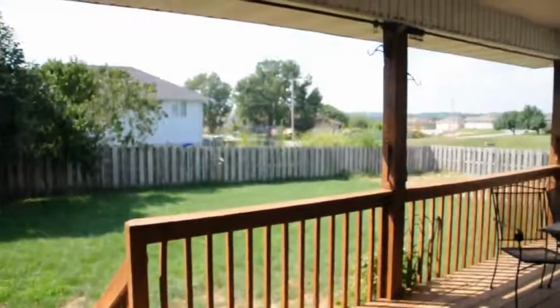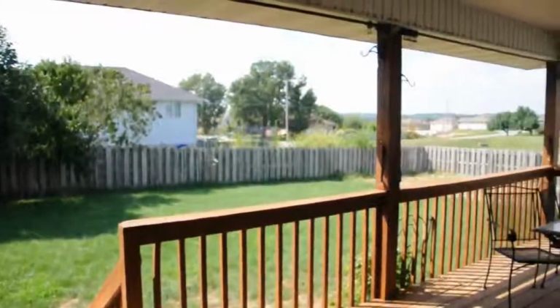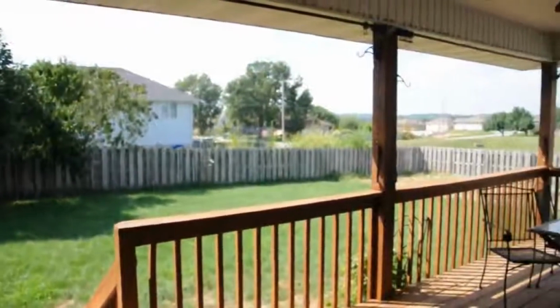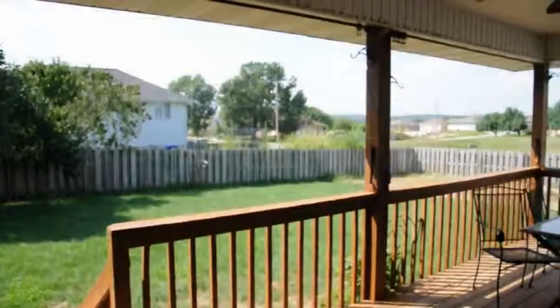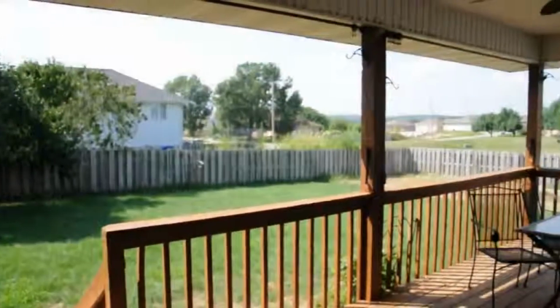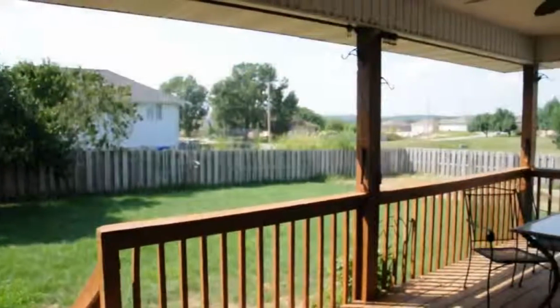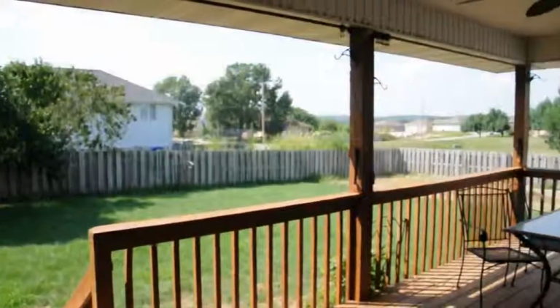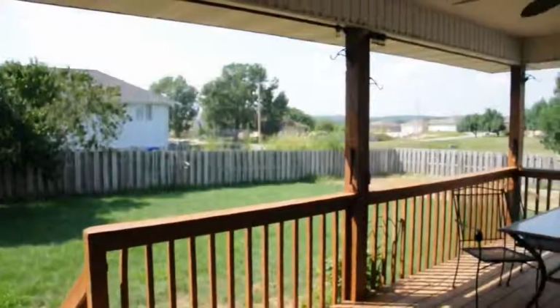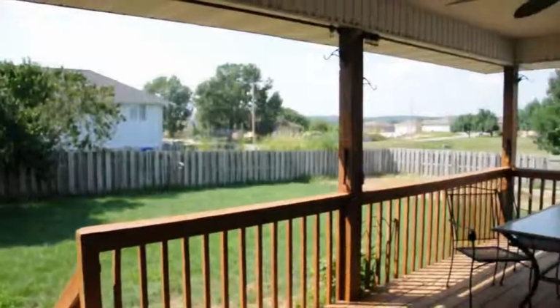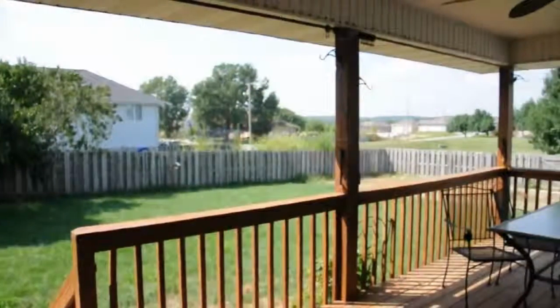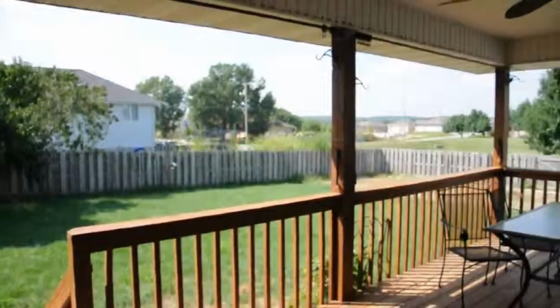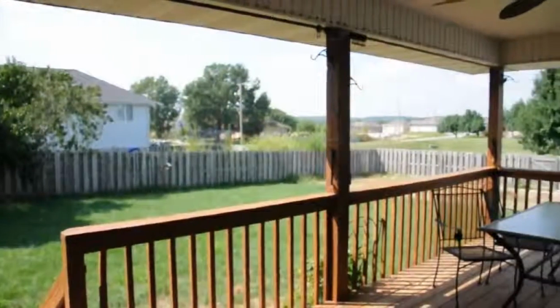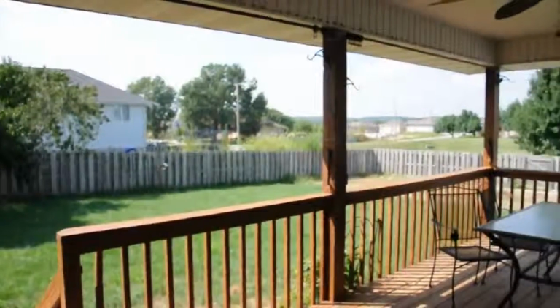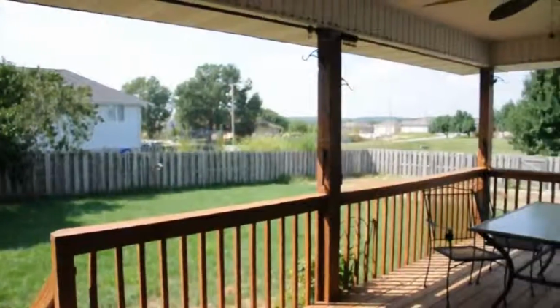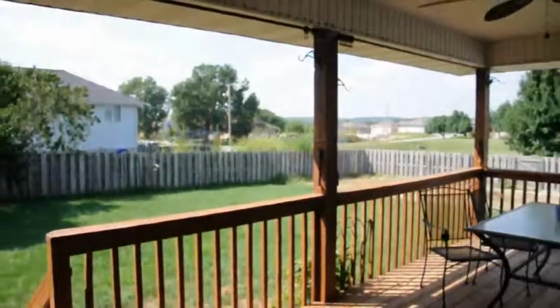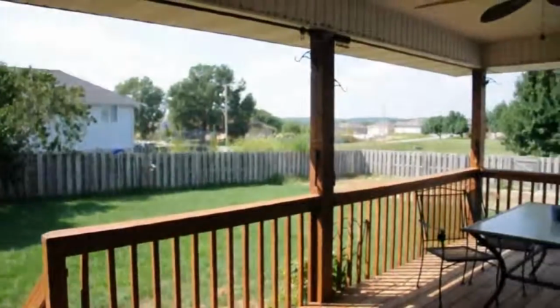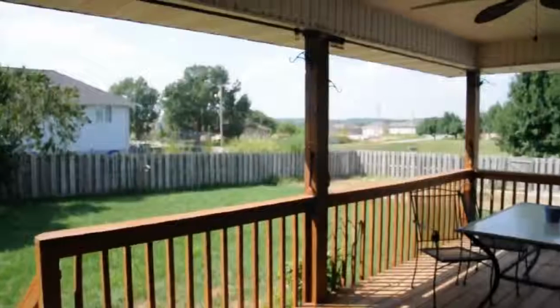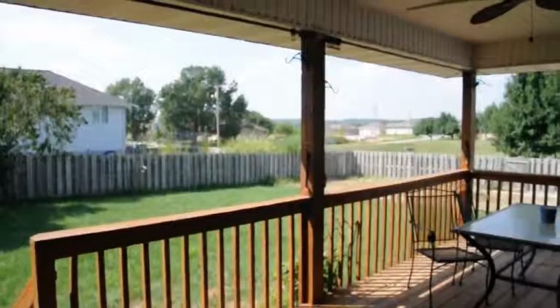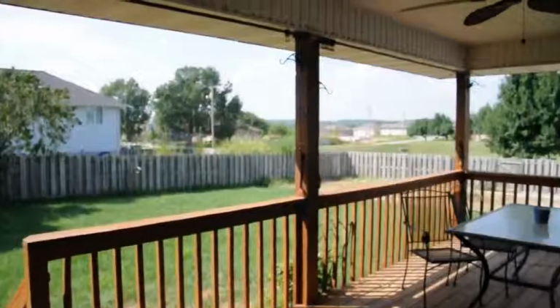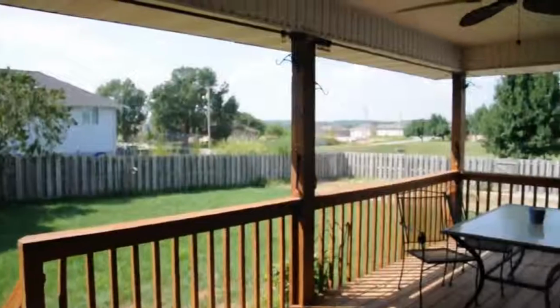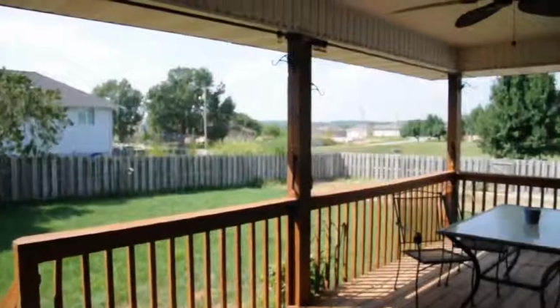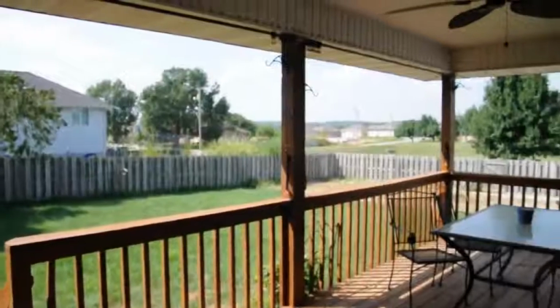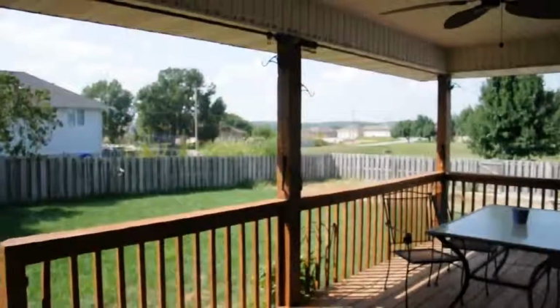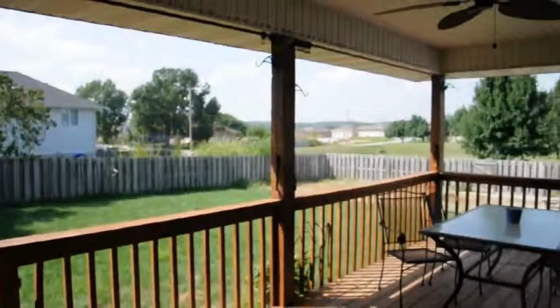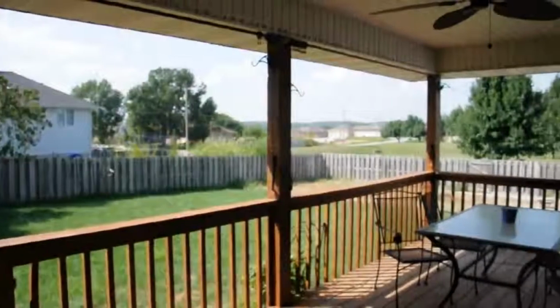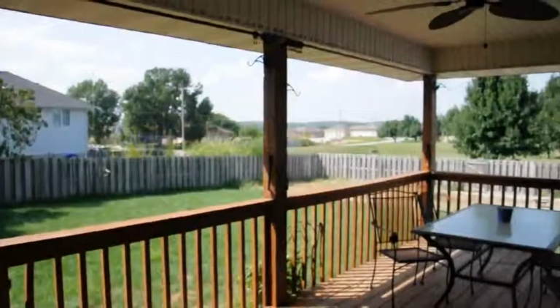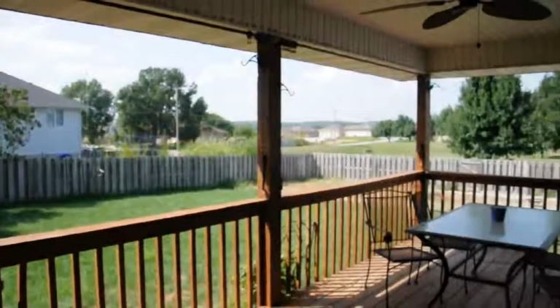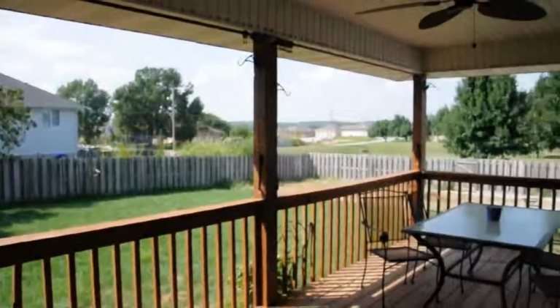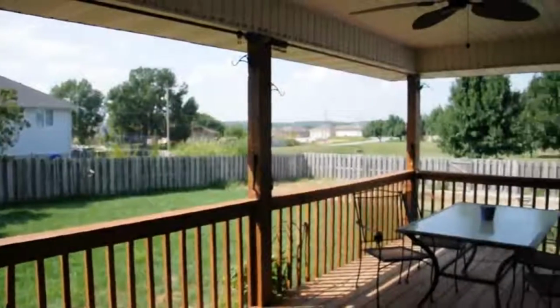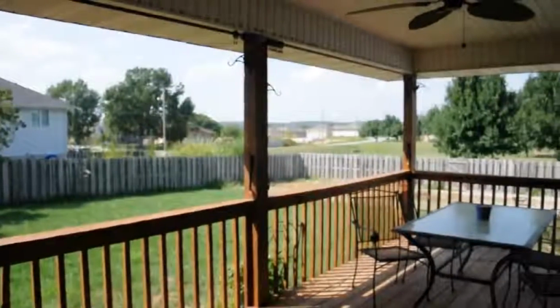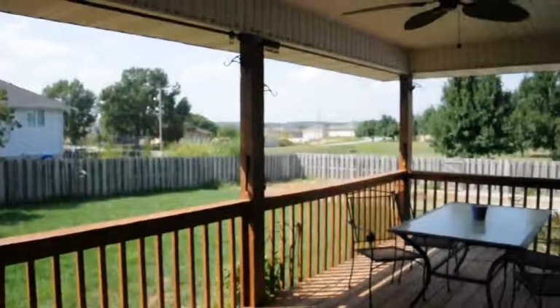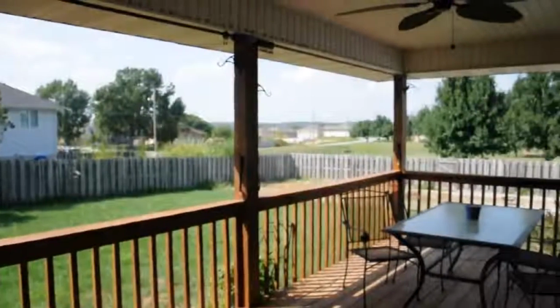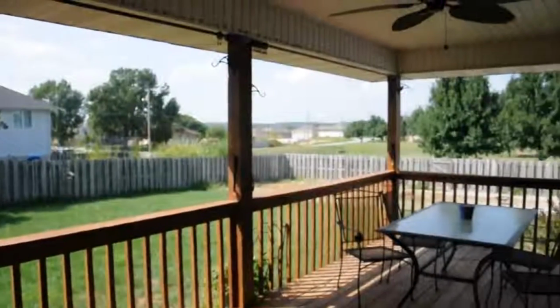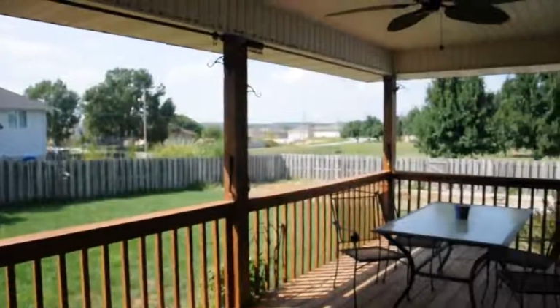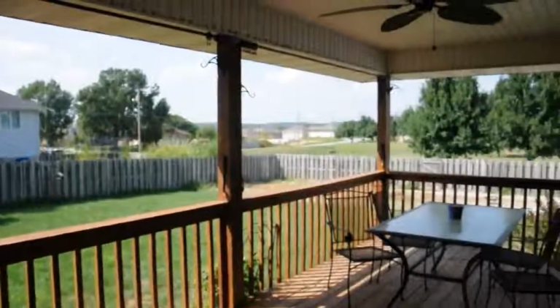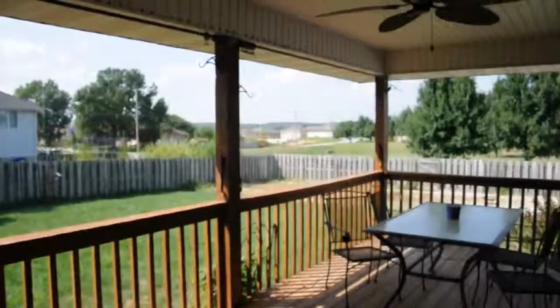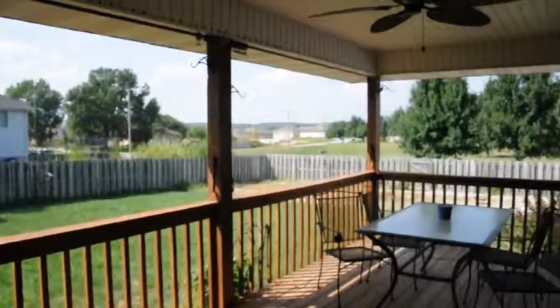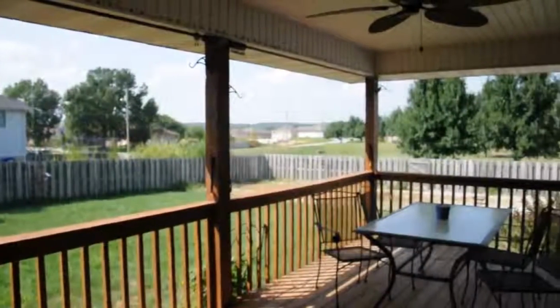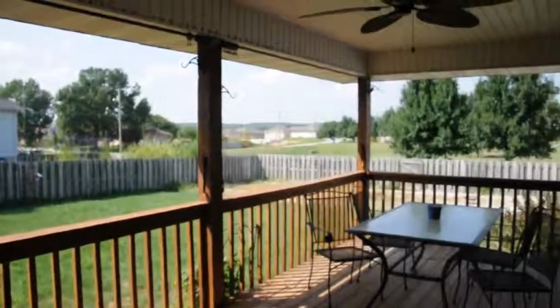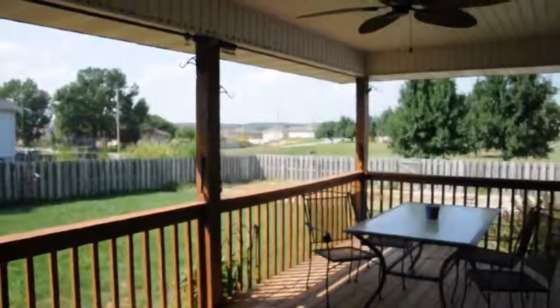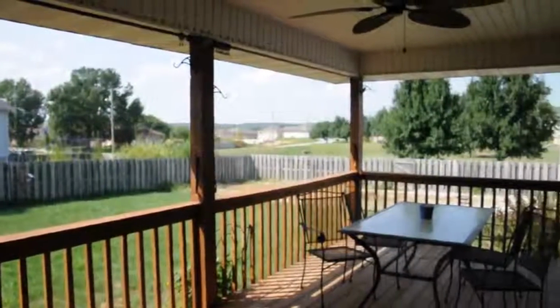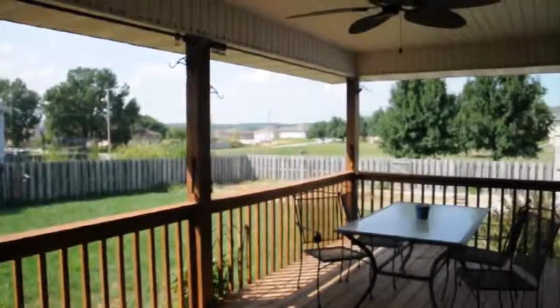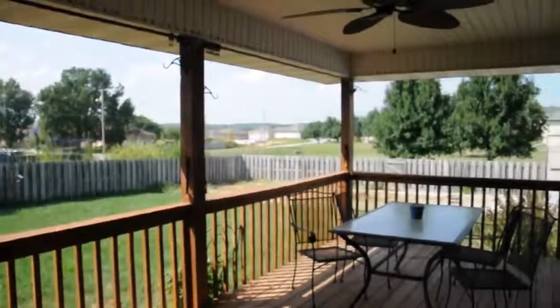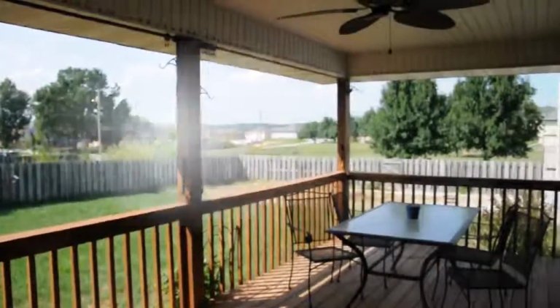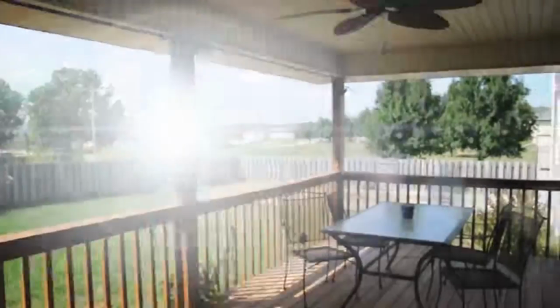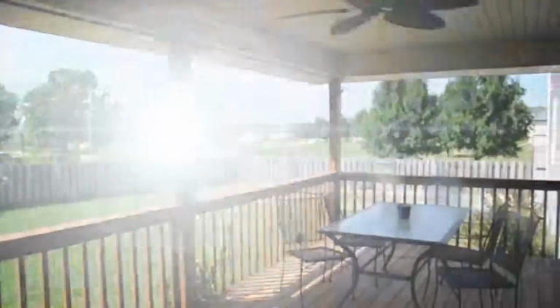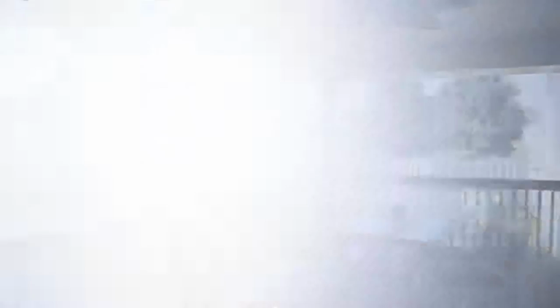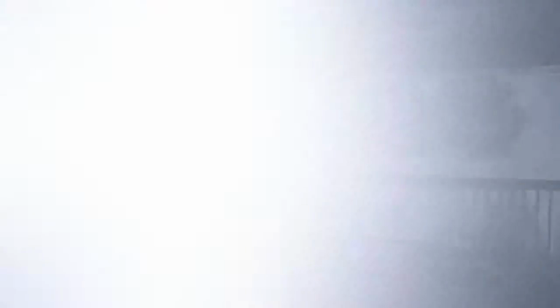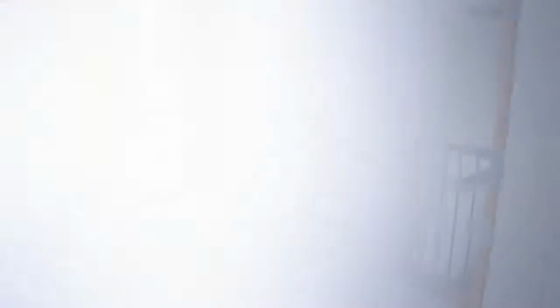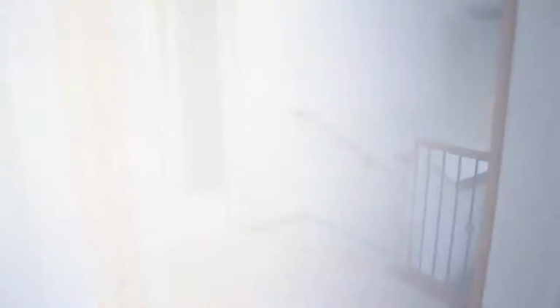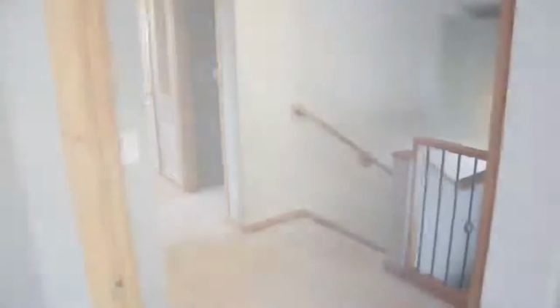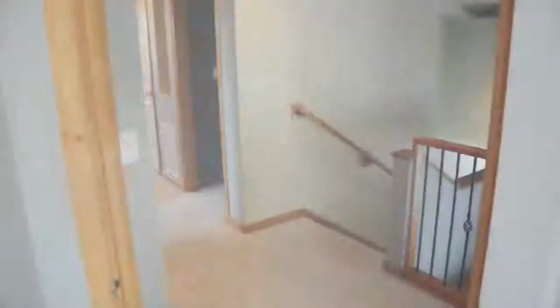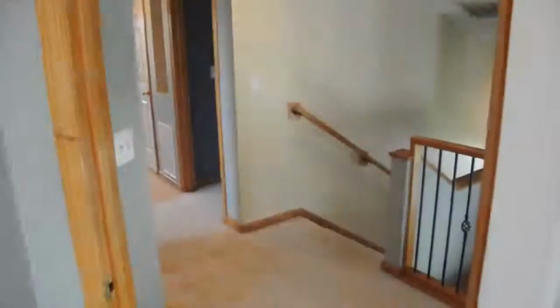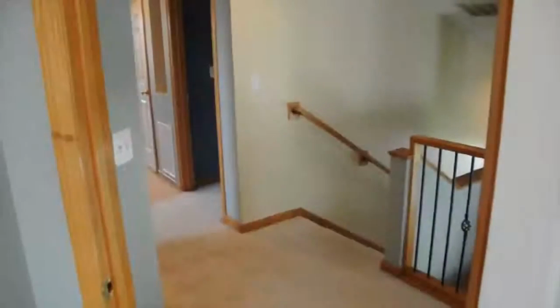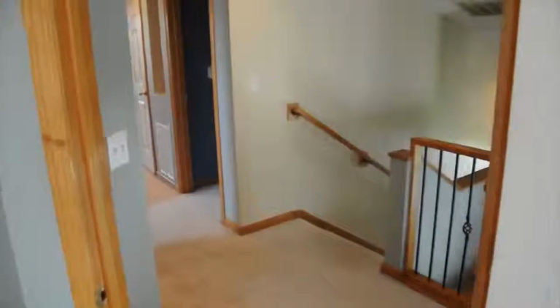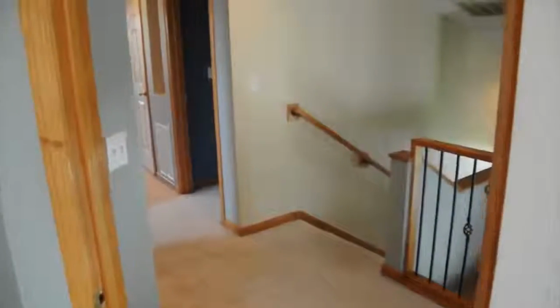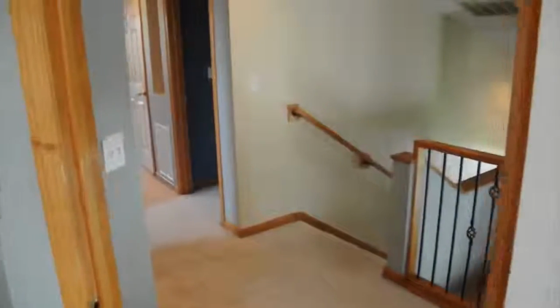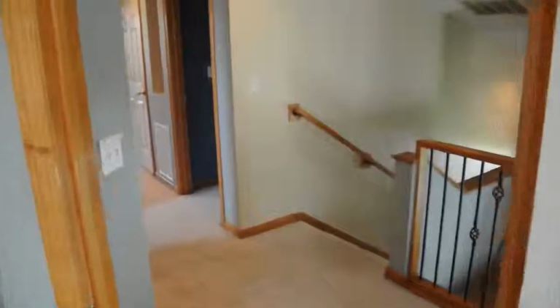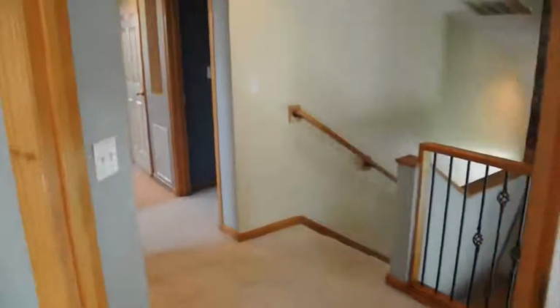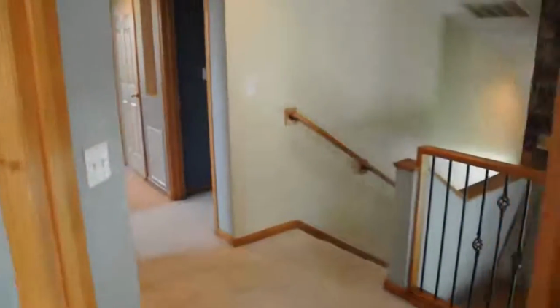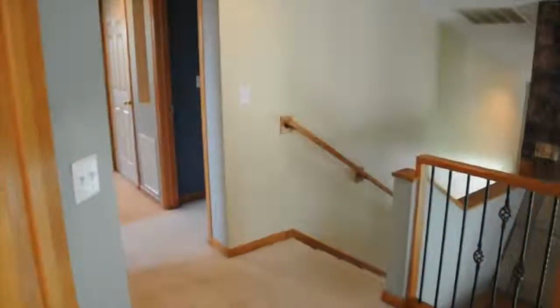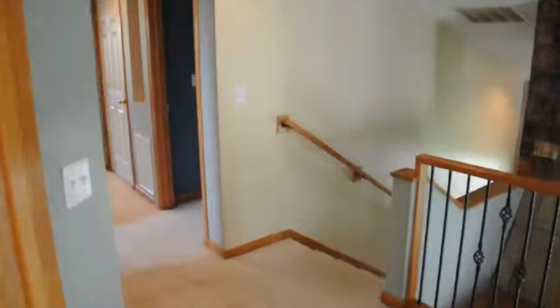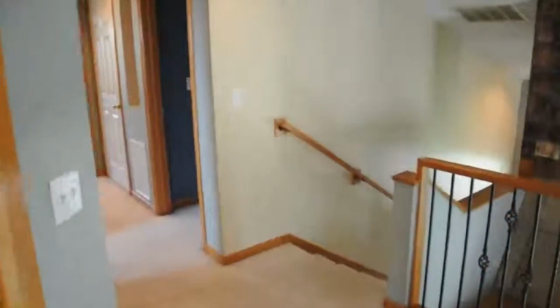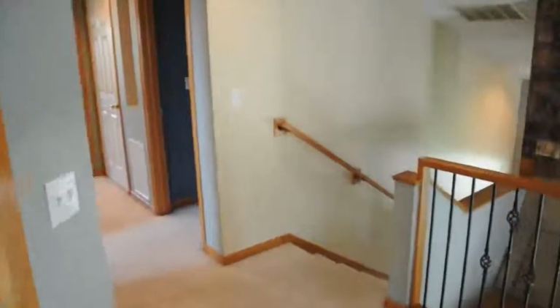The covered deck on the back of the house is perfect for having your morning cup of coffee, having dinner, grilling out, or just enjoying a beautiful day.